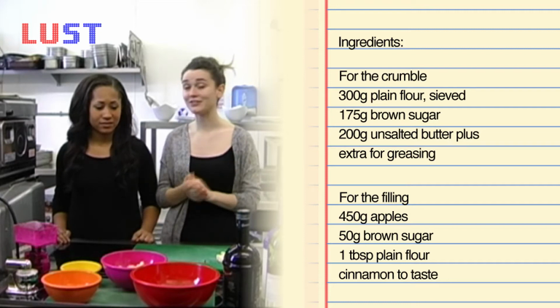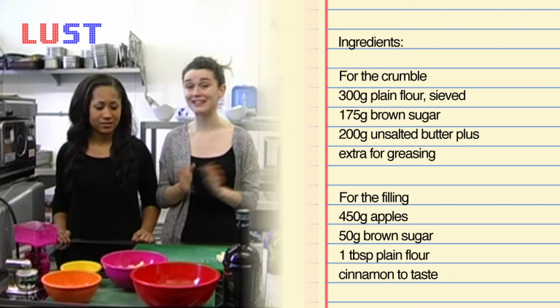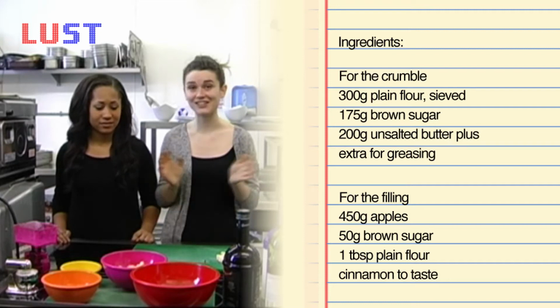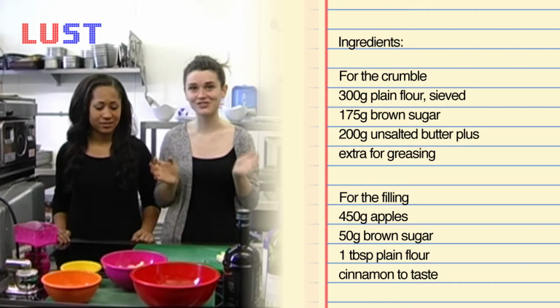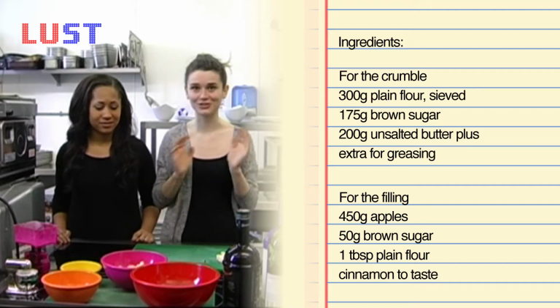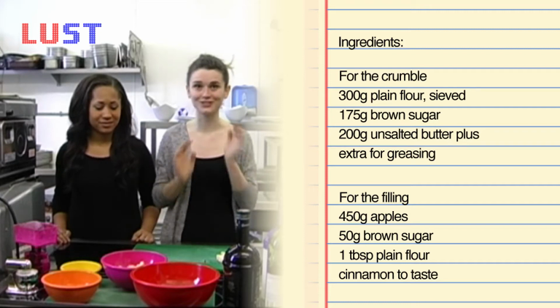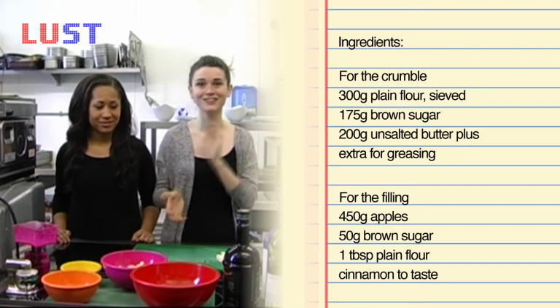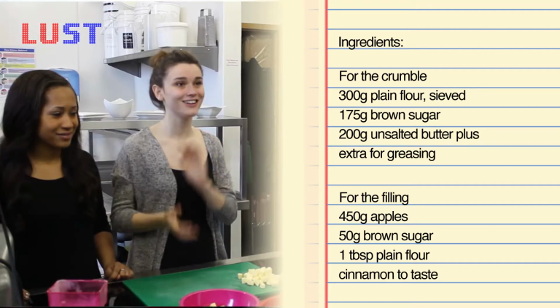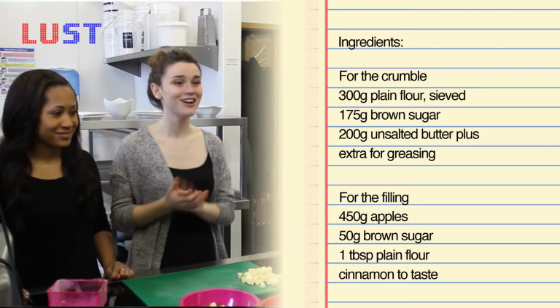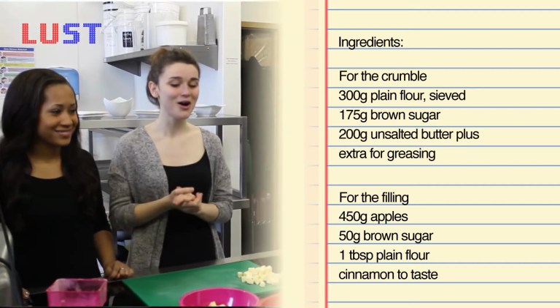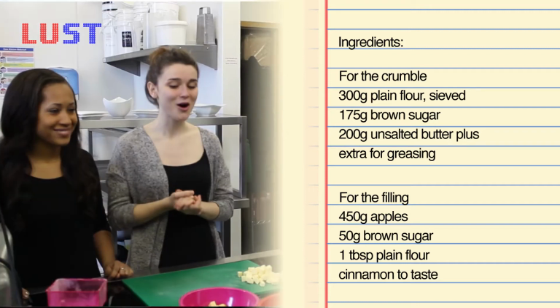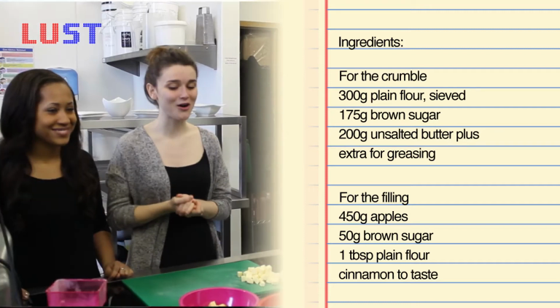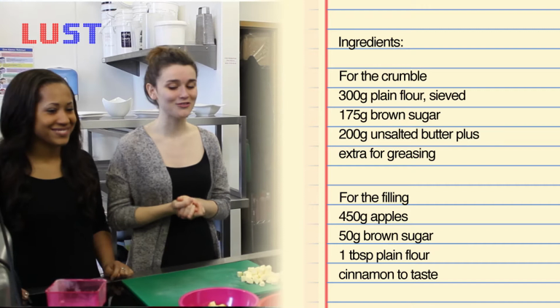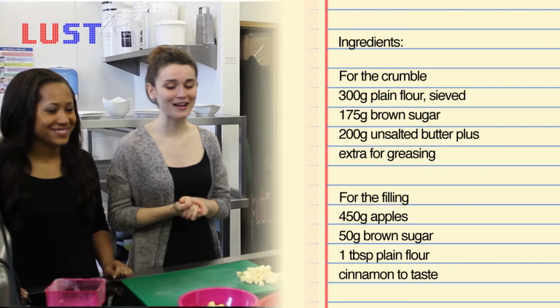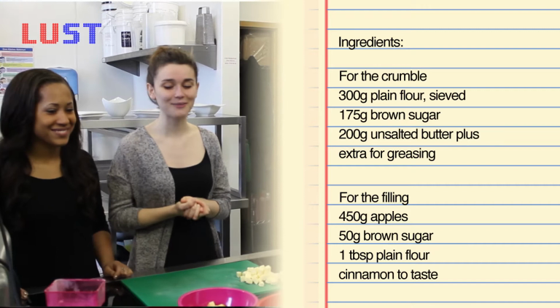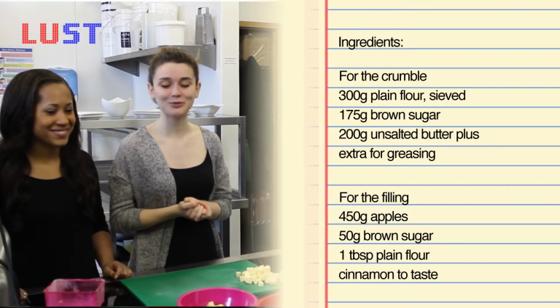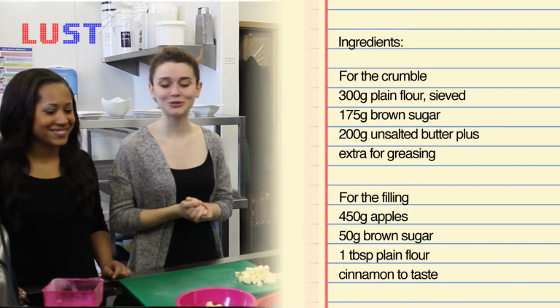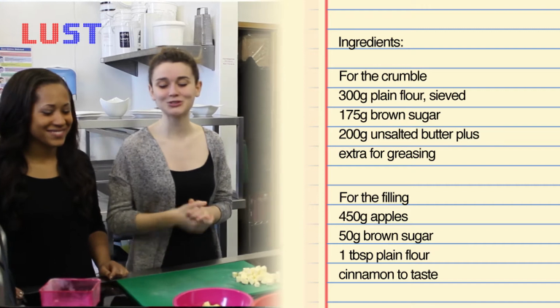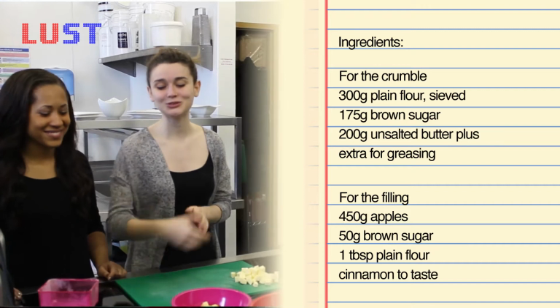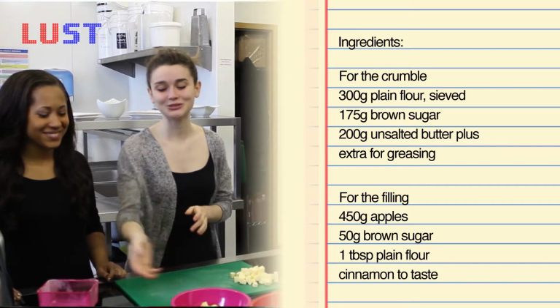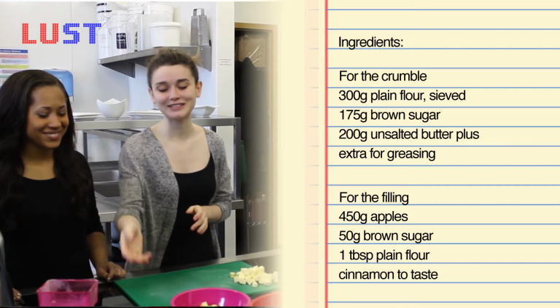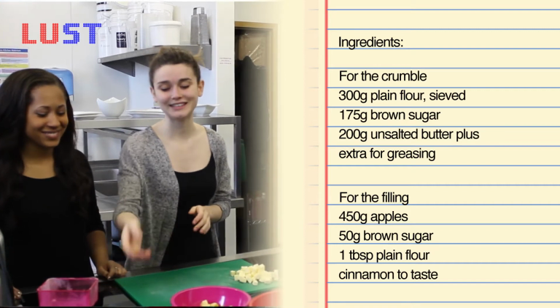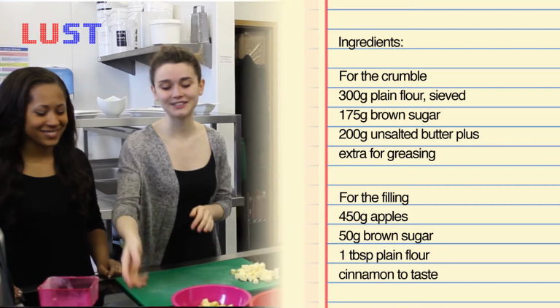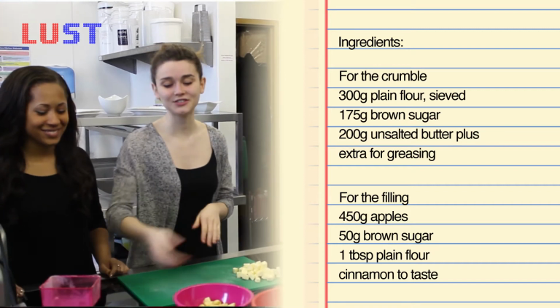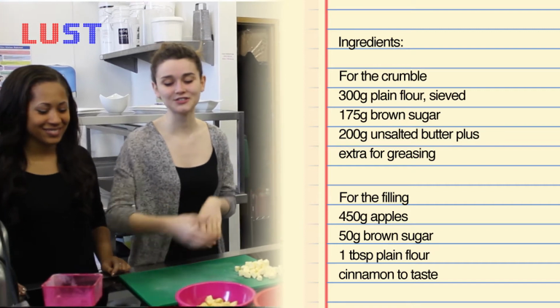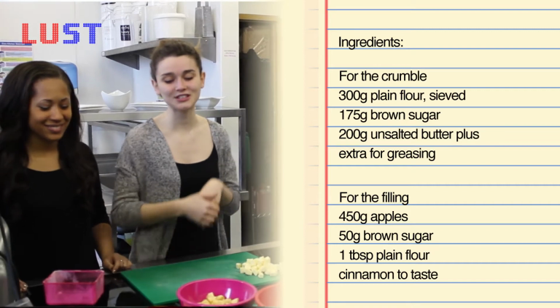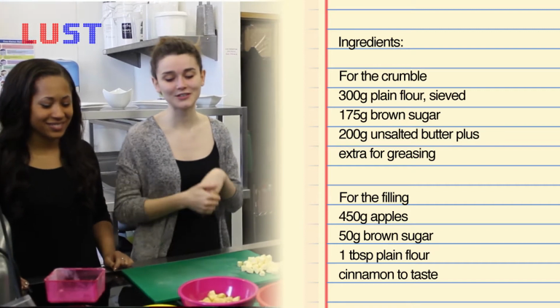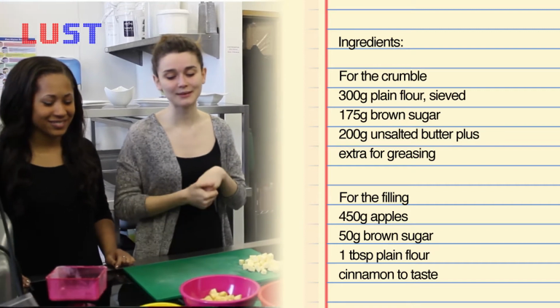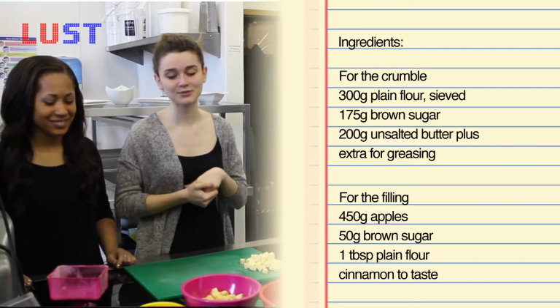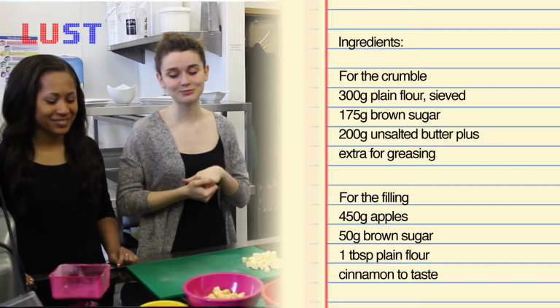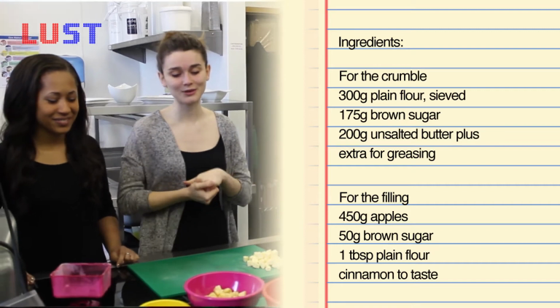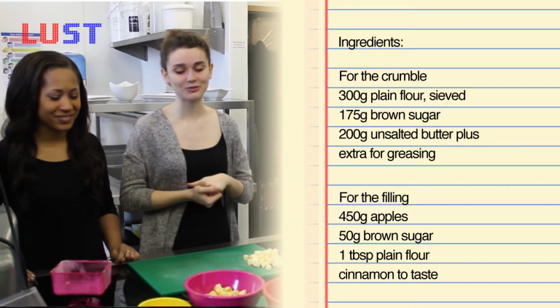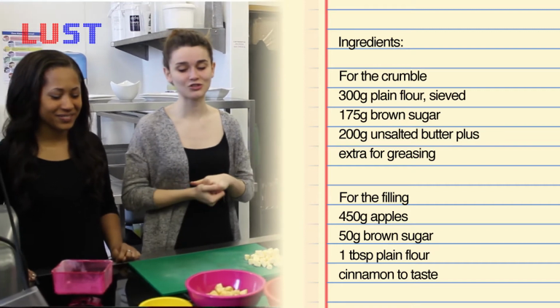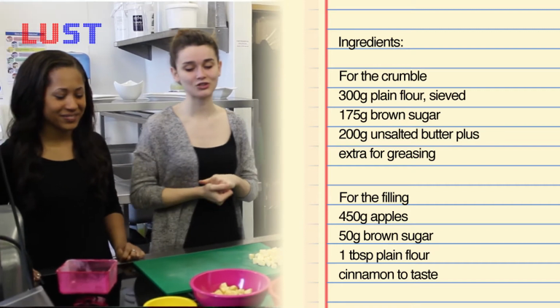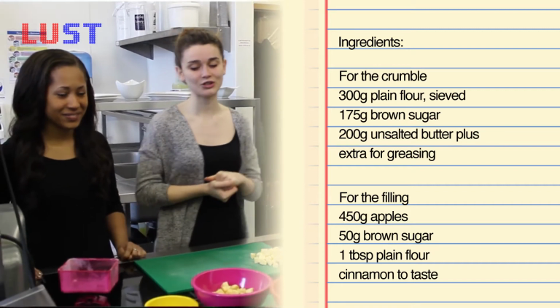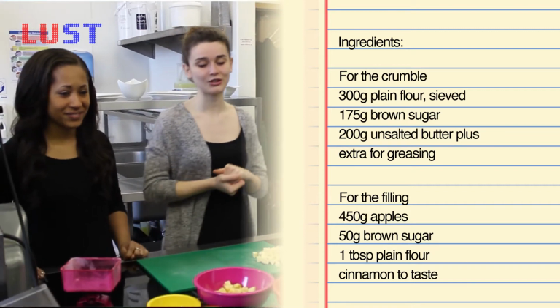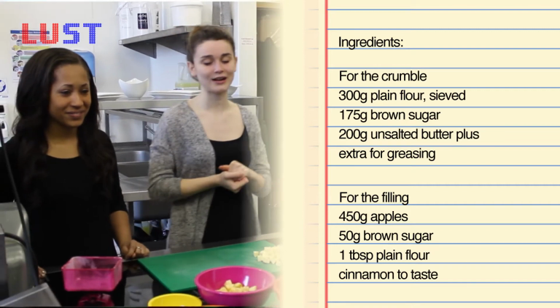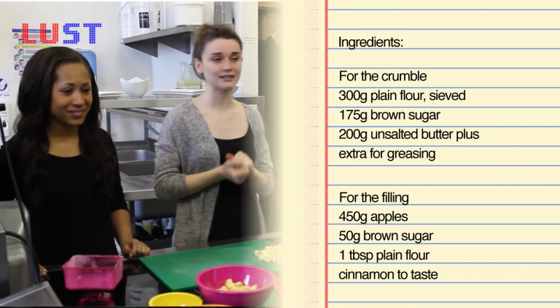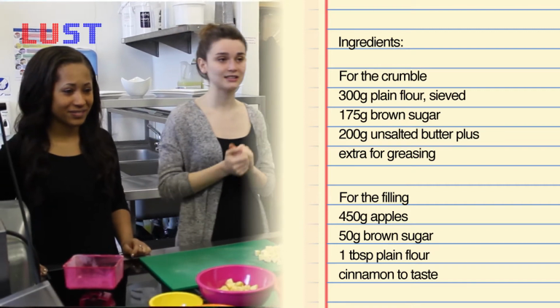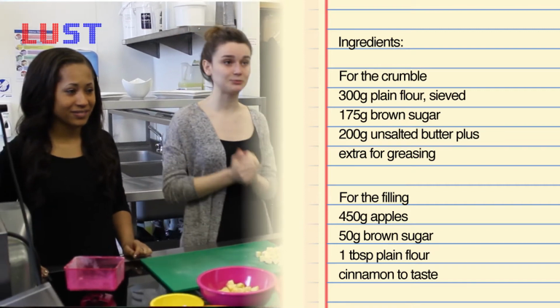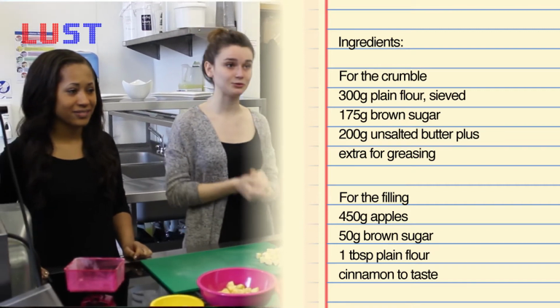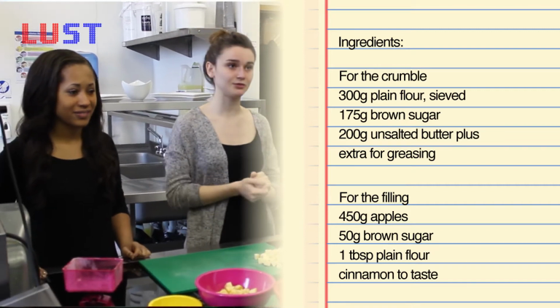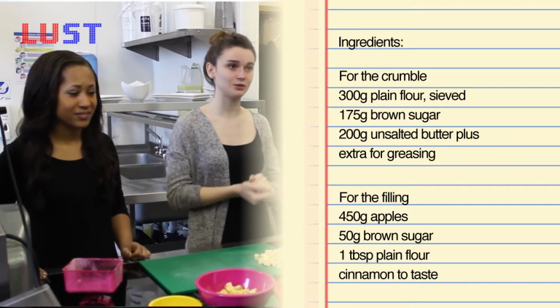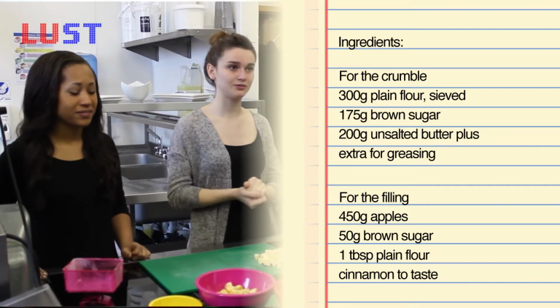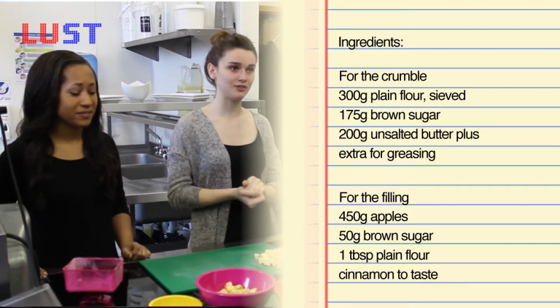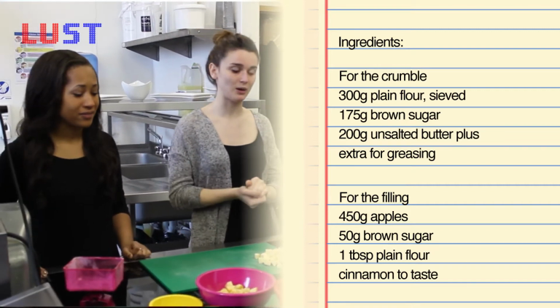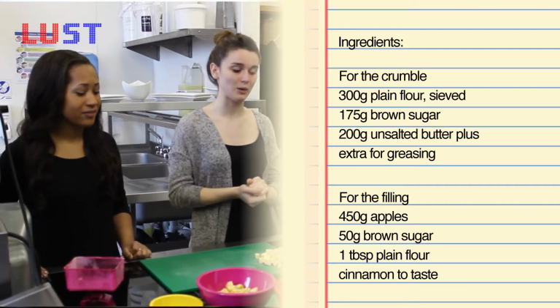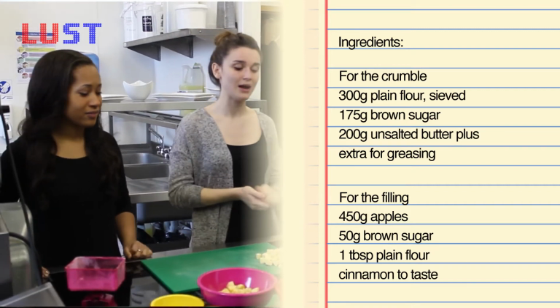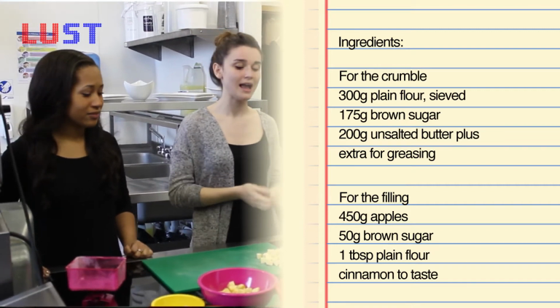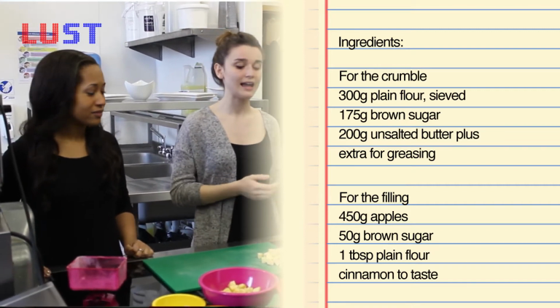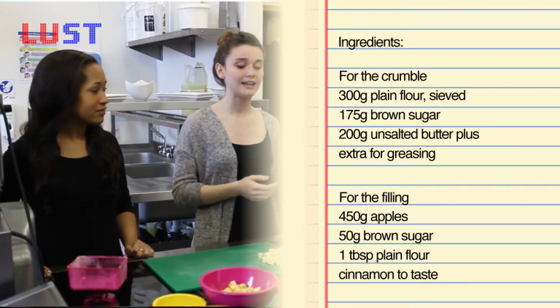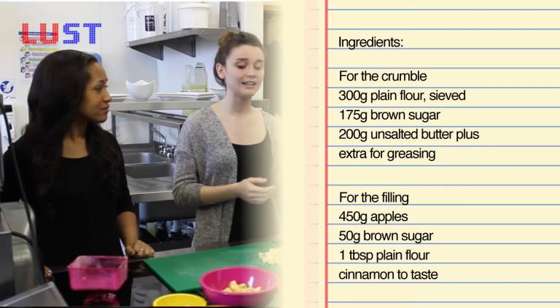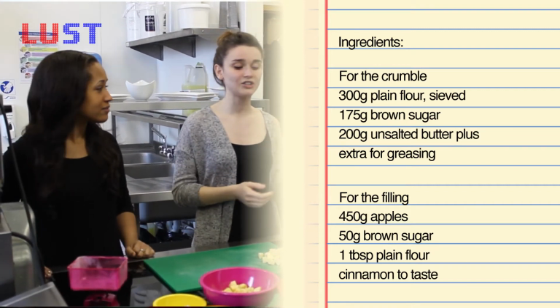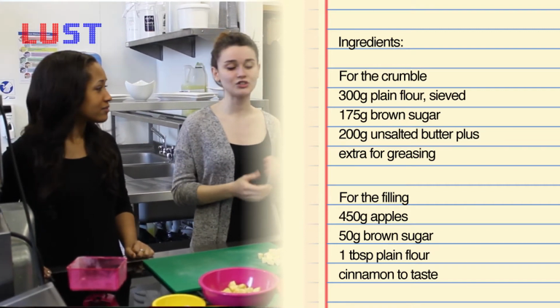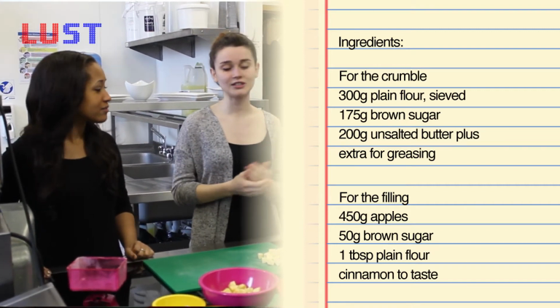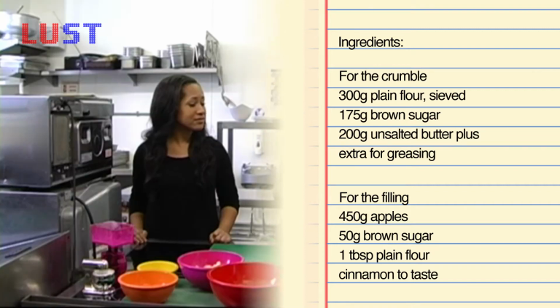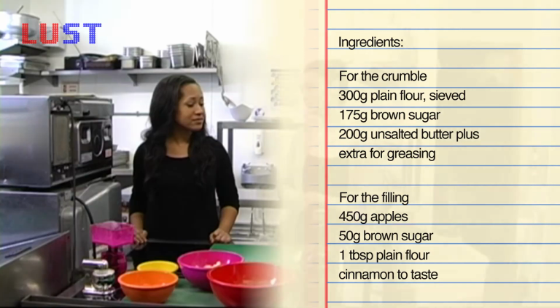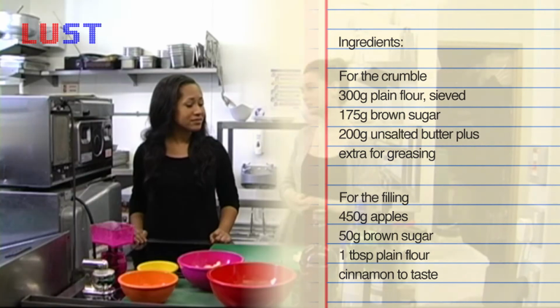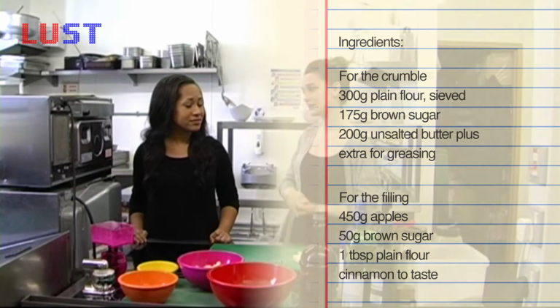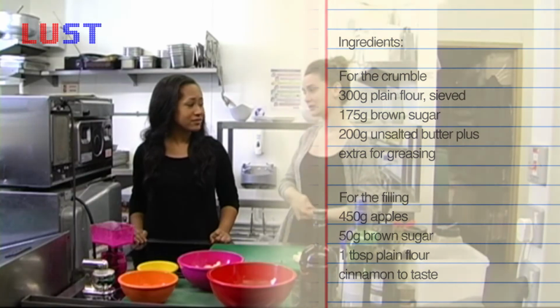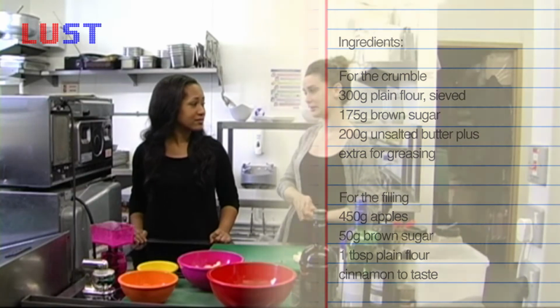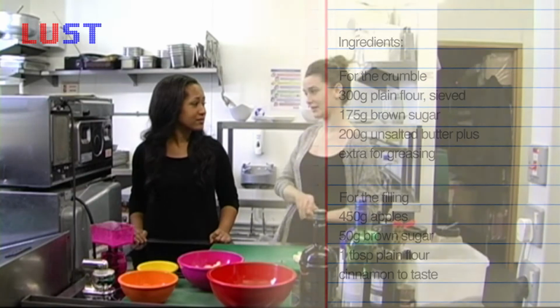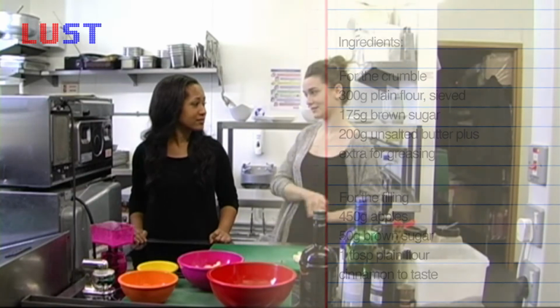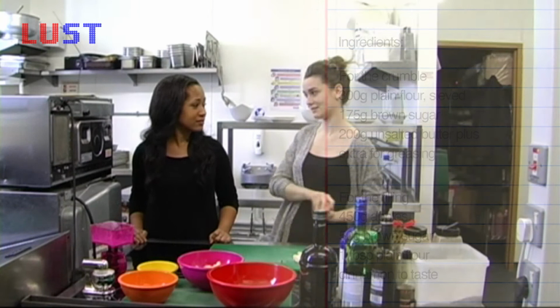For the marination of apples, you need 50 grams of brown sugar and a spoonful of flour, and literally cinnamon as you please.